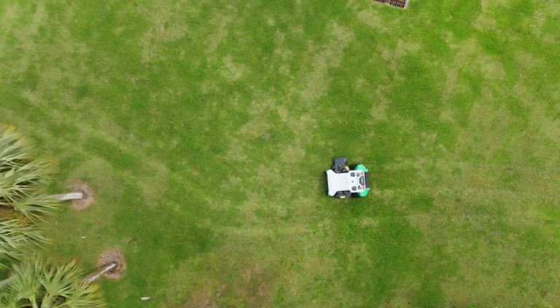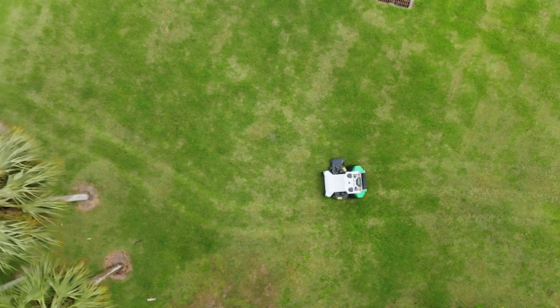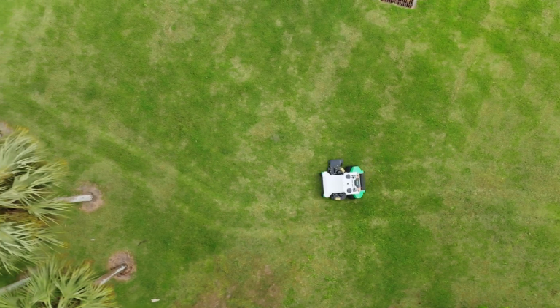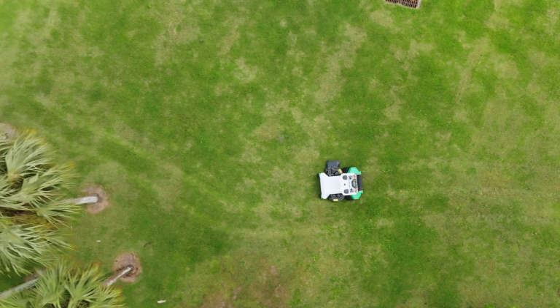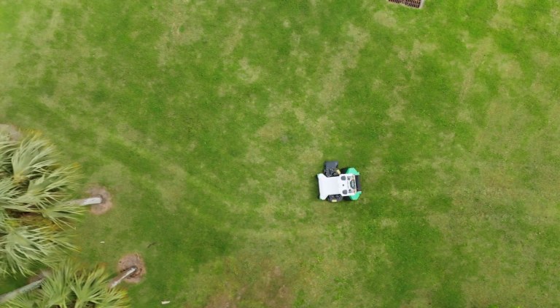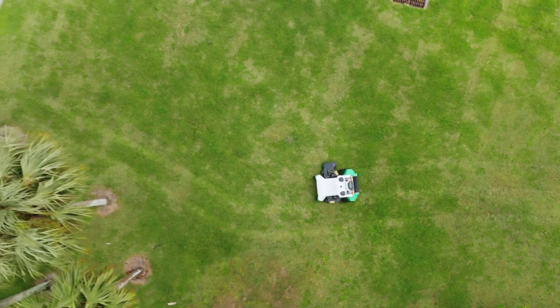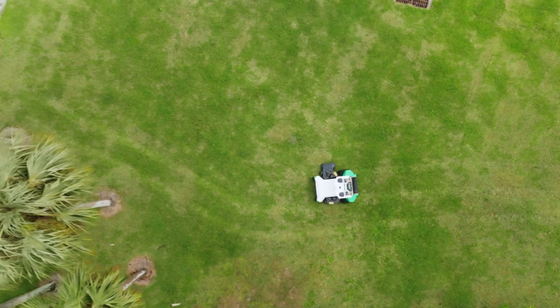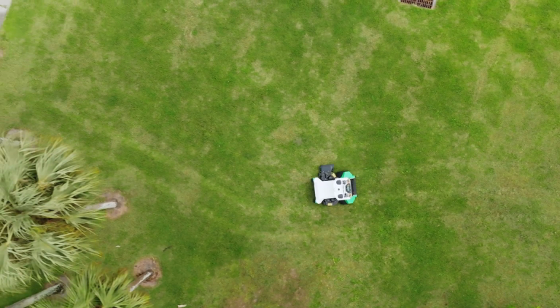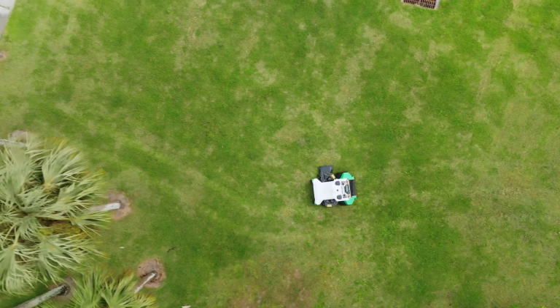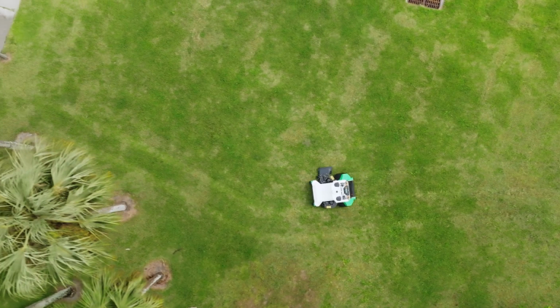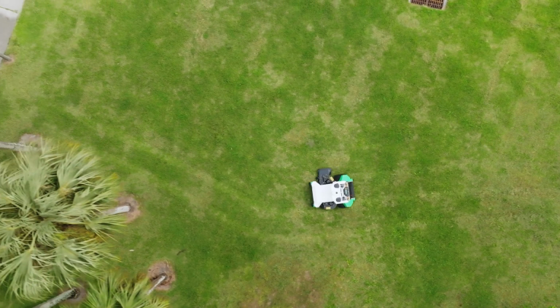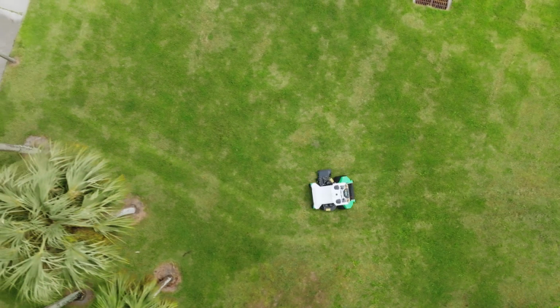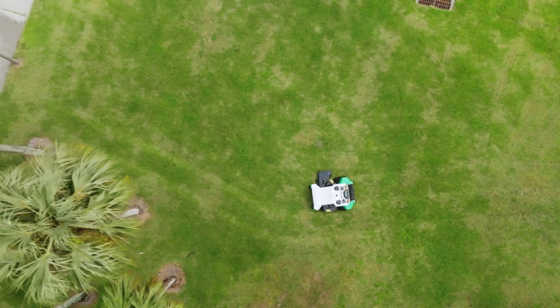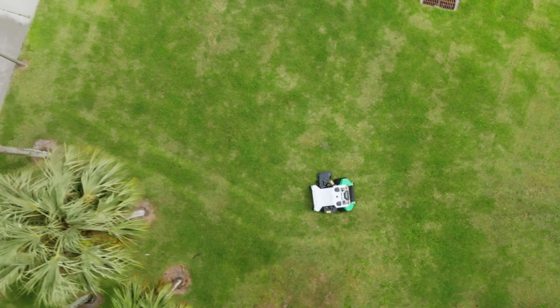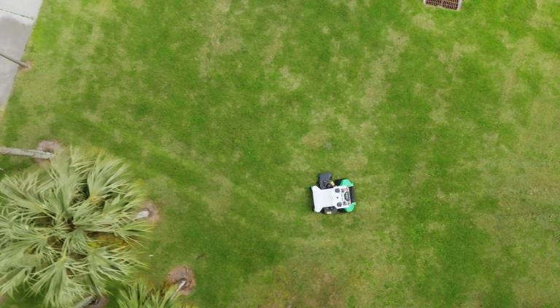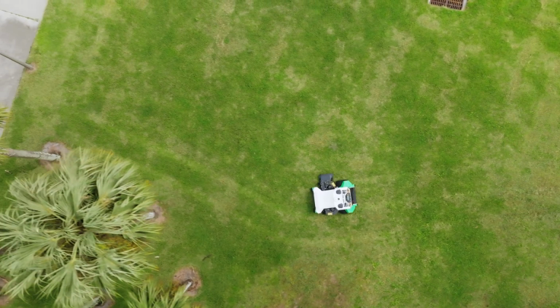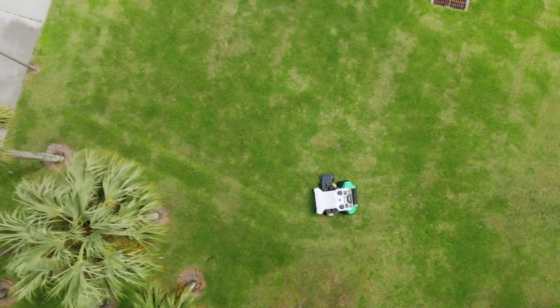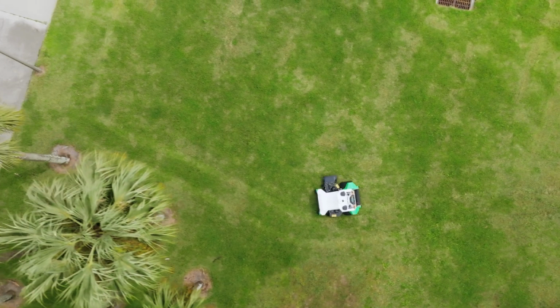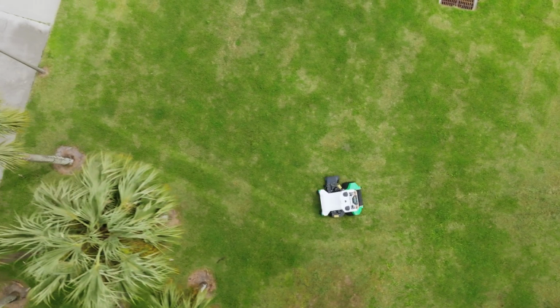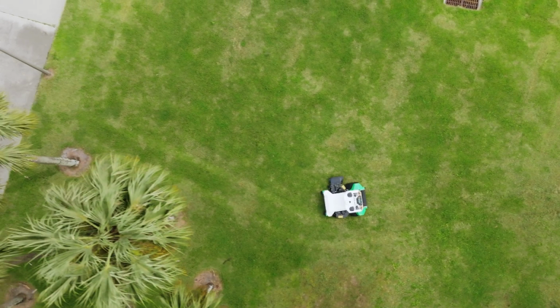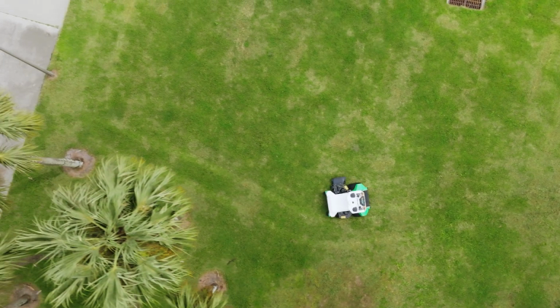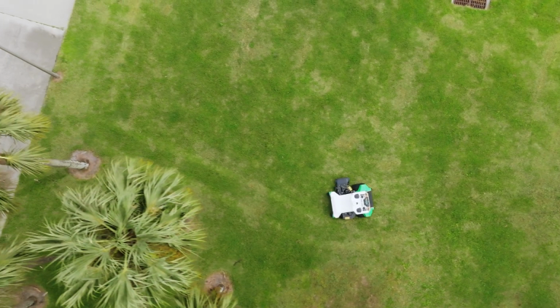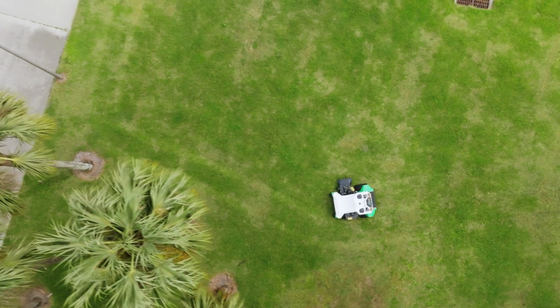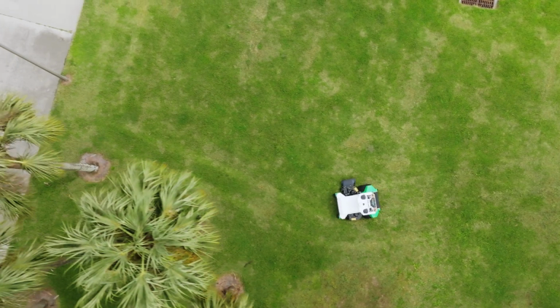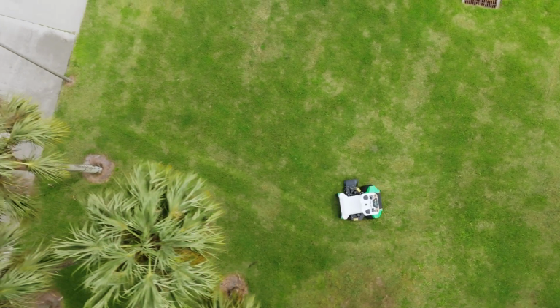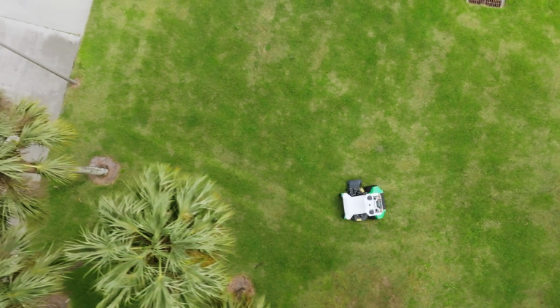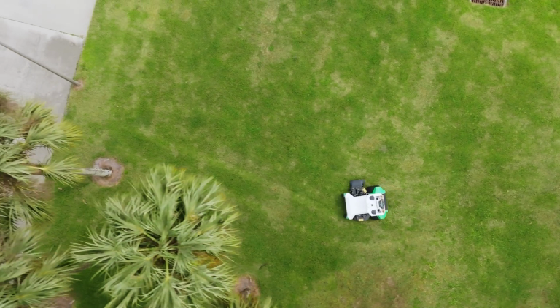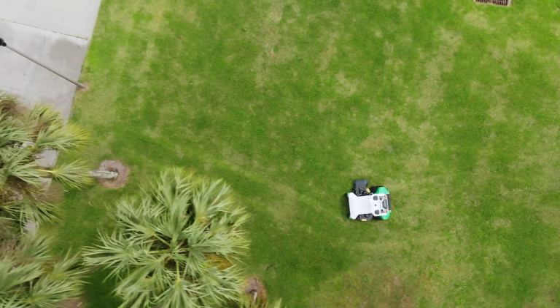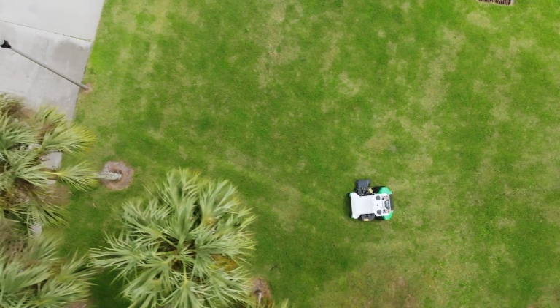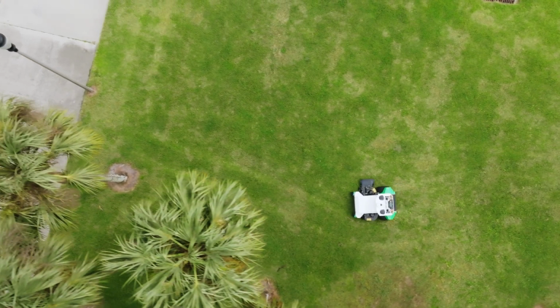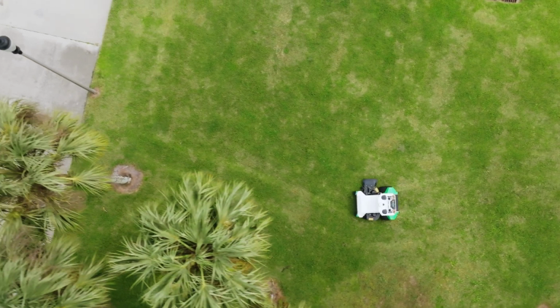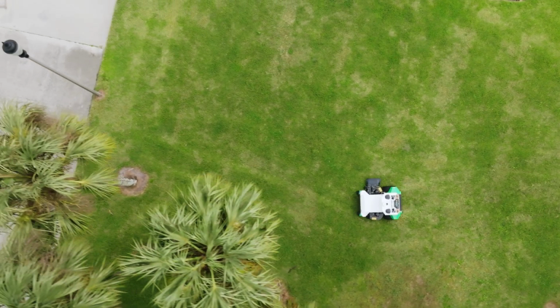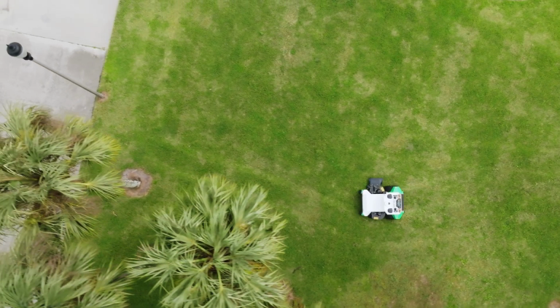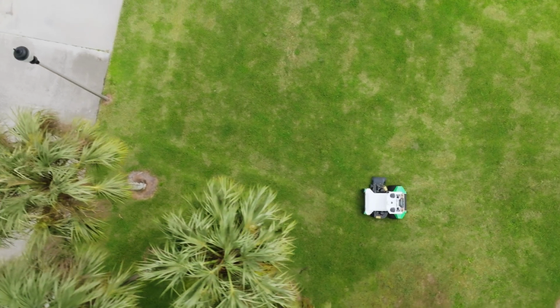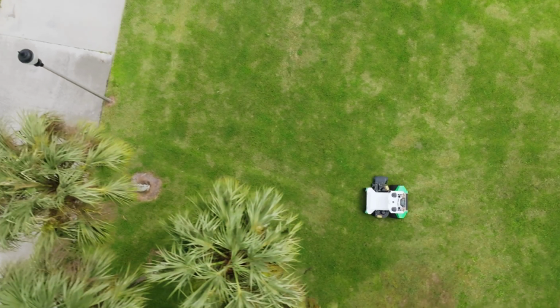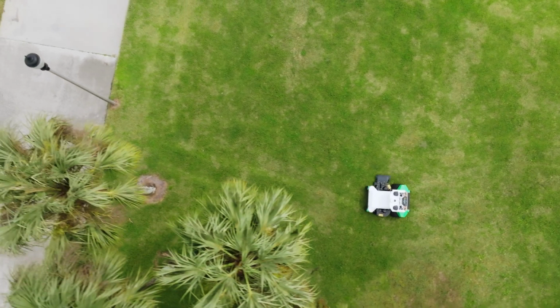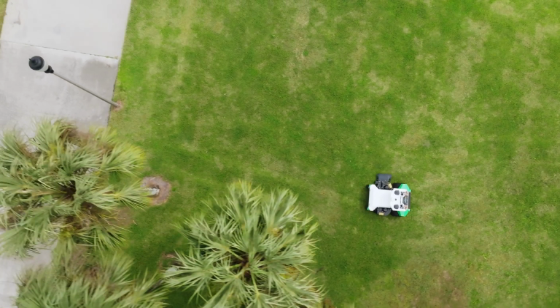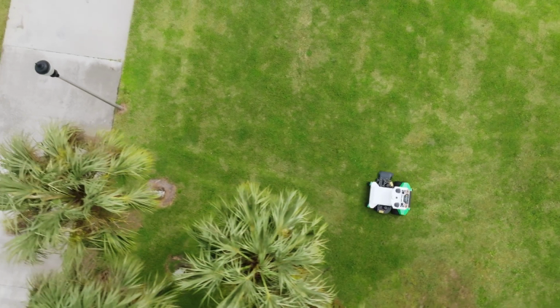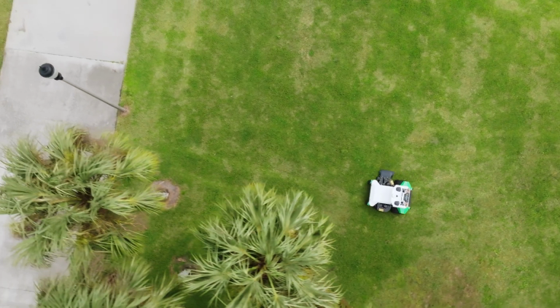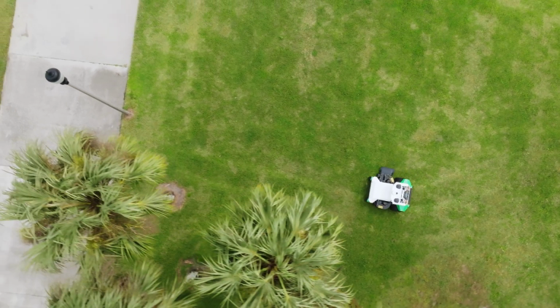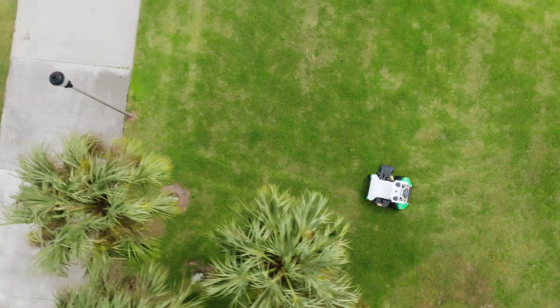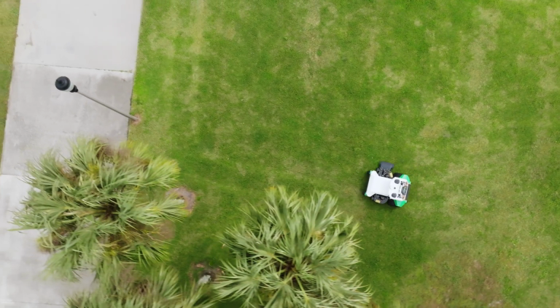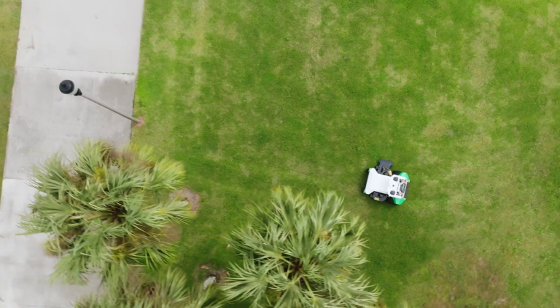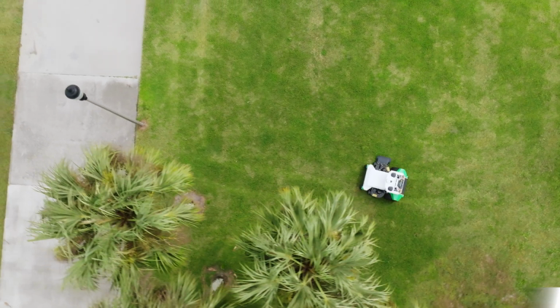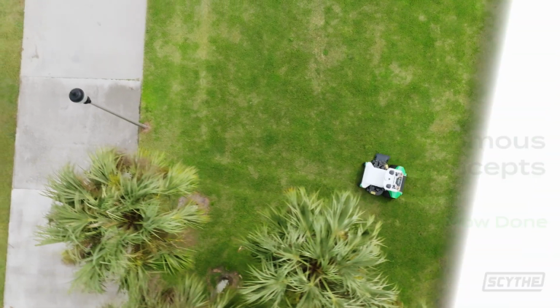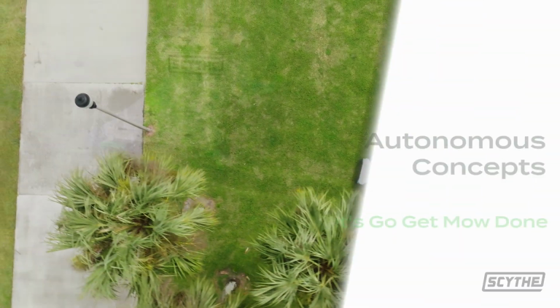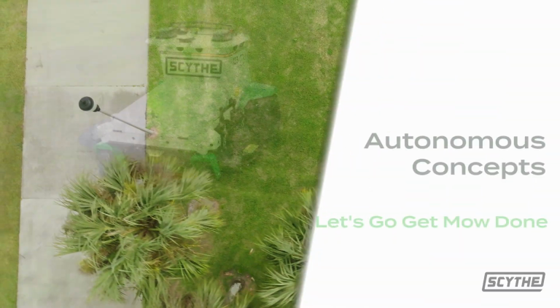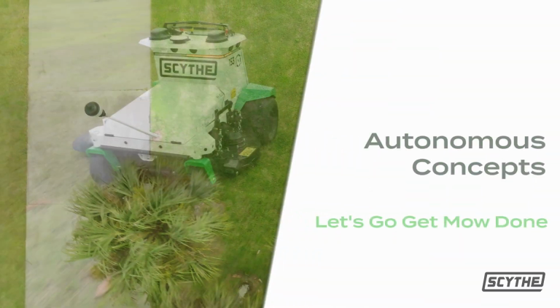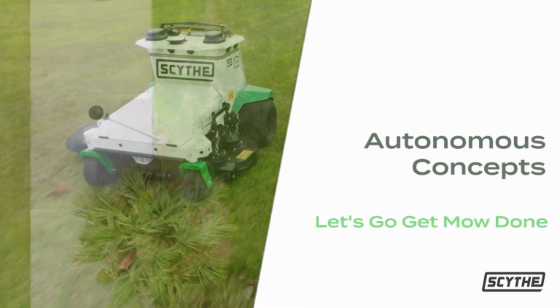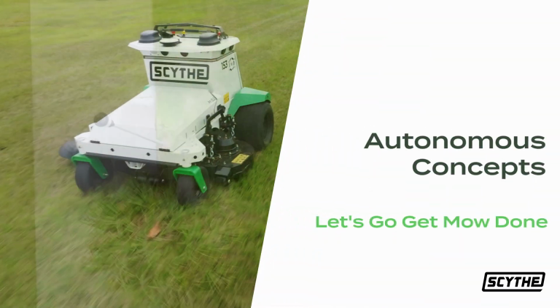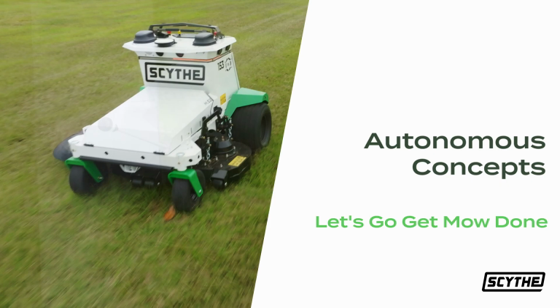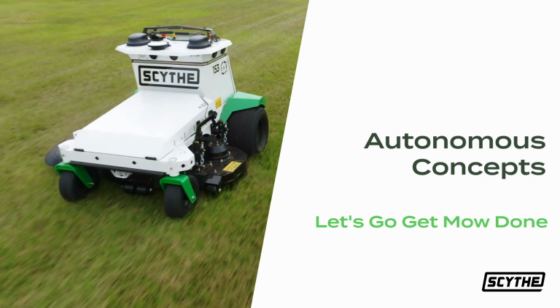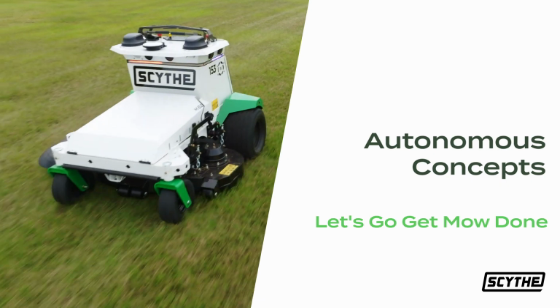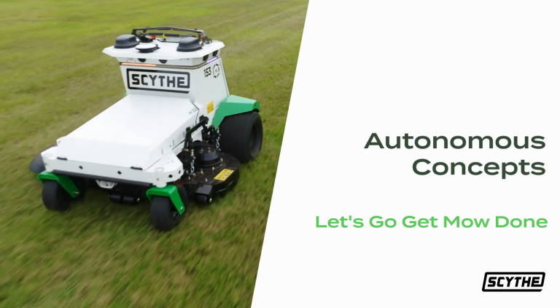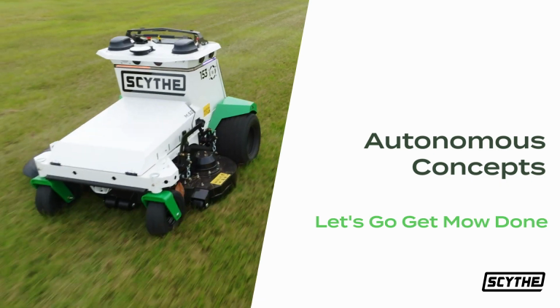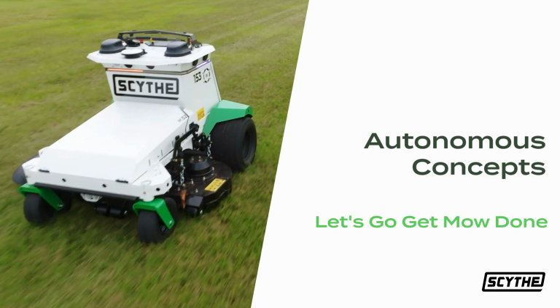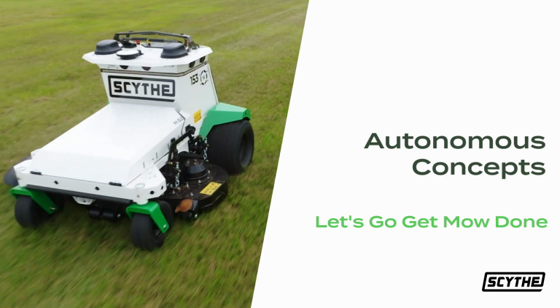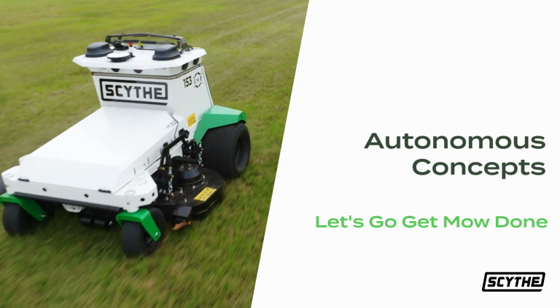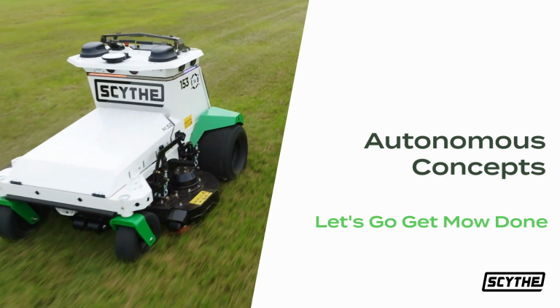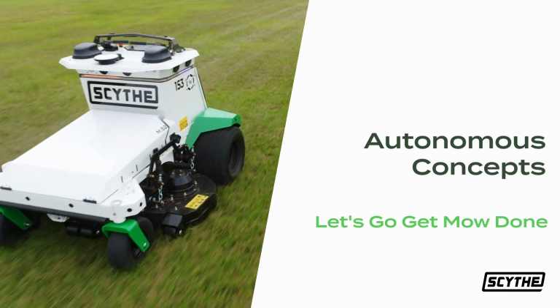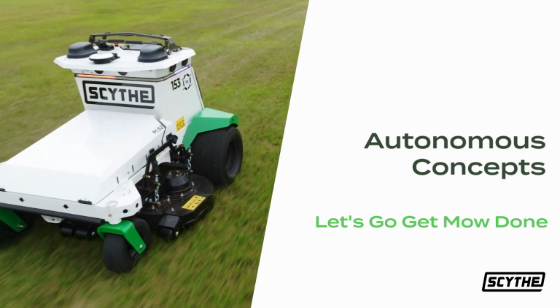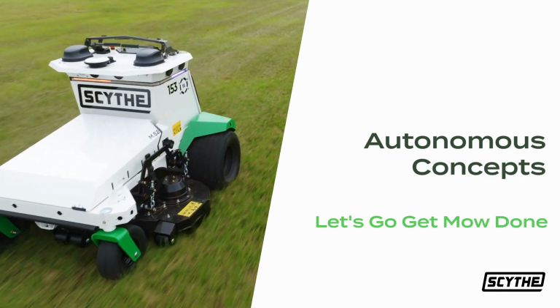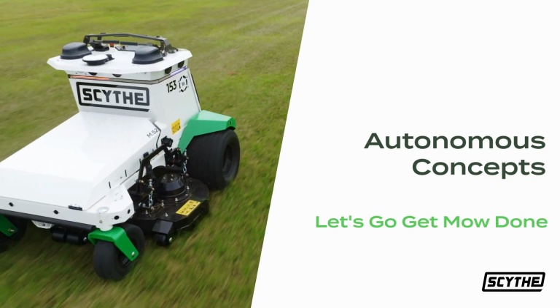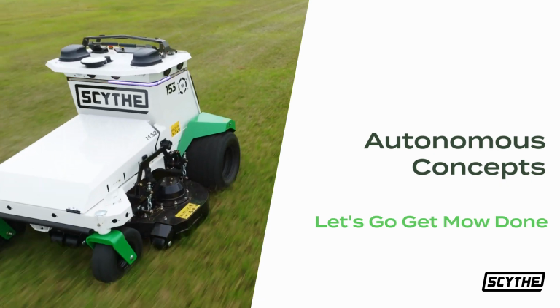You now have a basic understanding of the autonomous concepts that M.52 uses during Scythe Mode. Let's go get mow done.